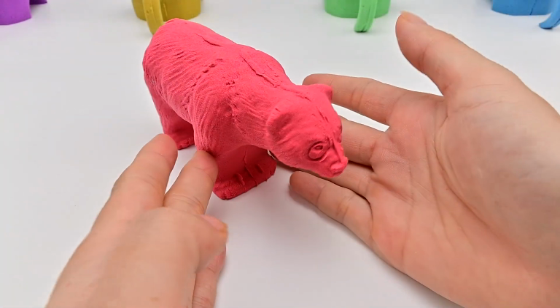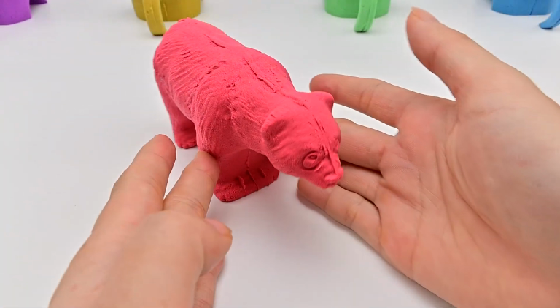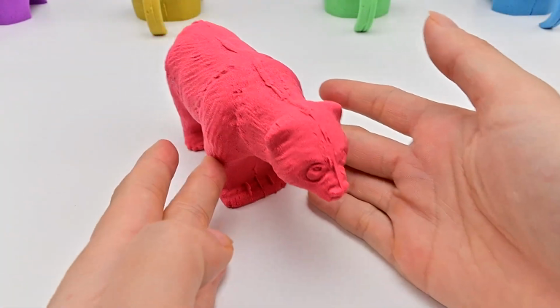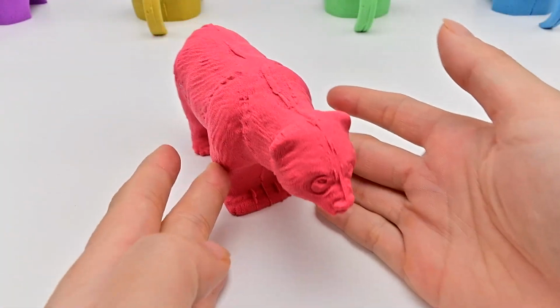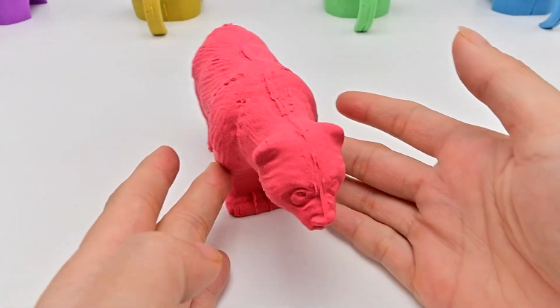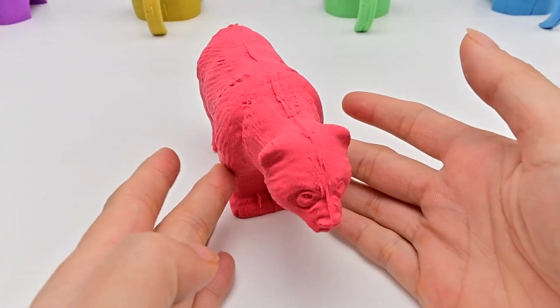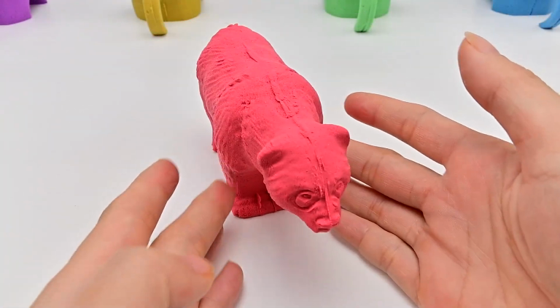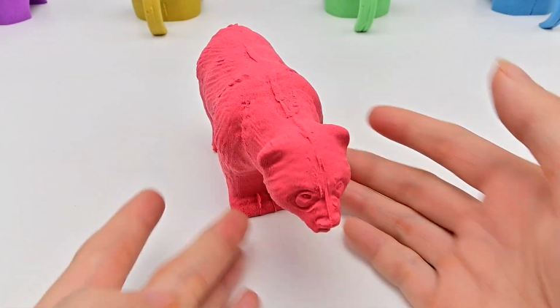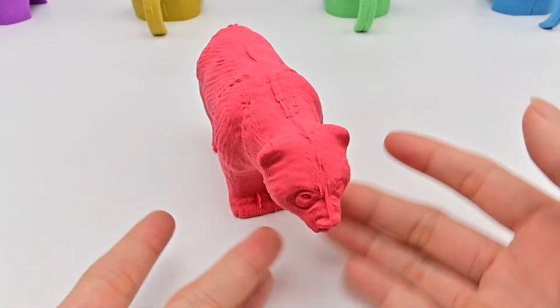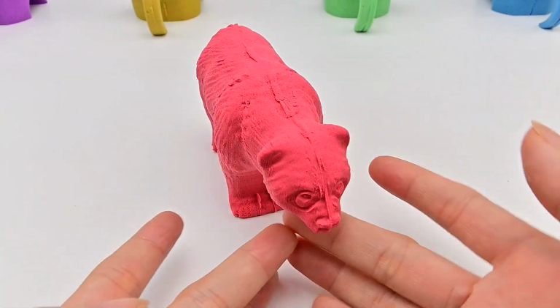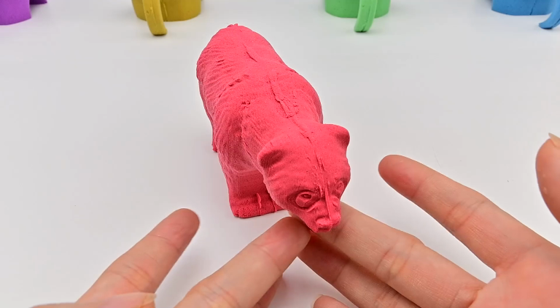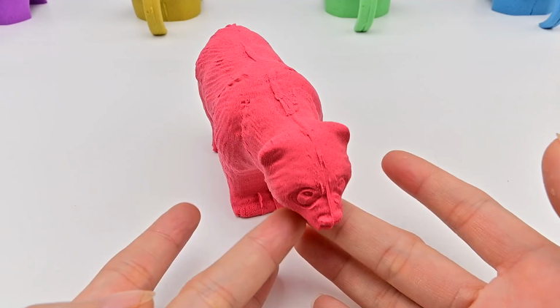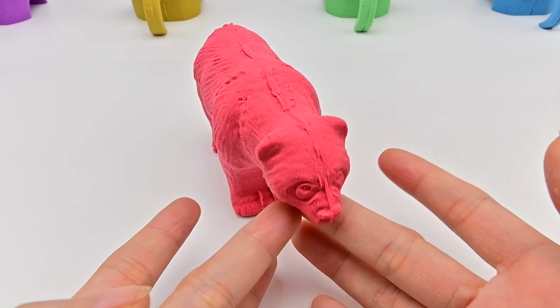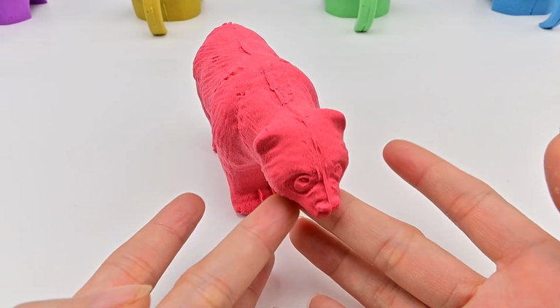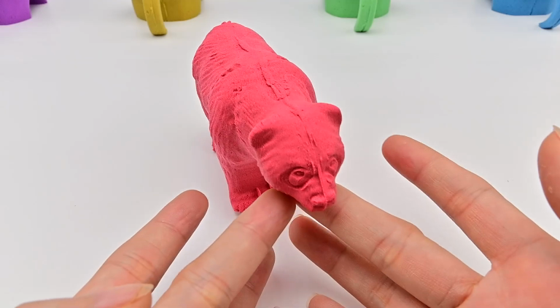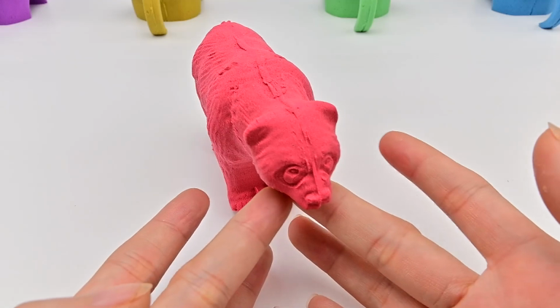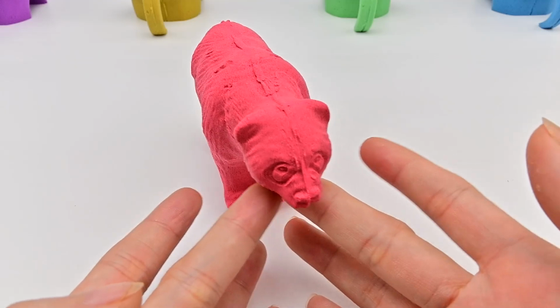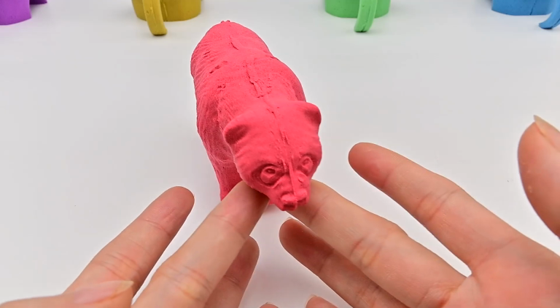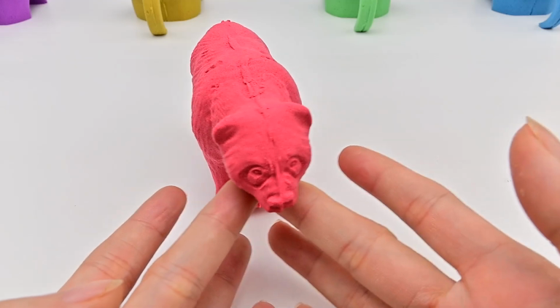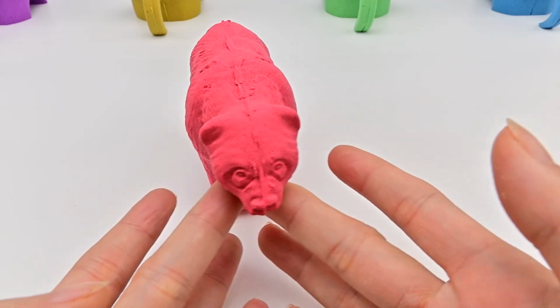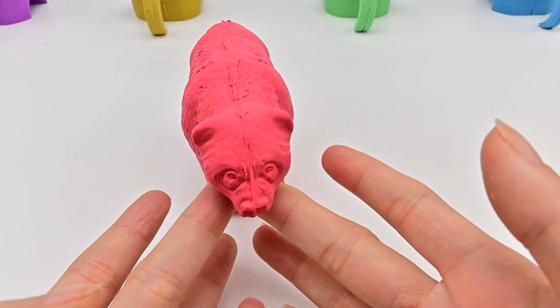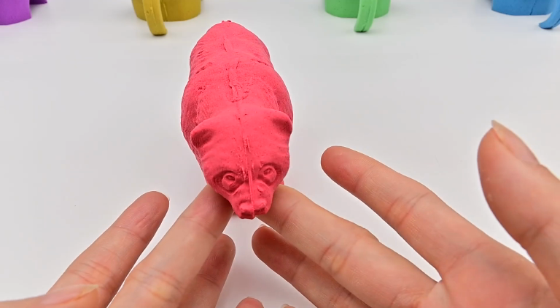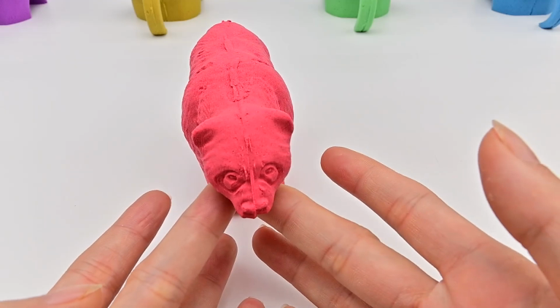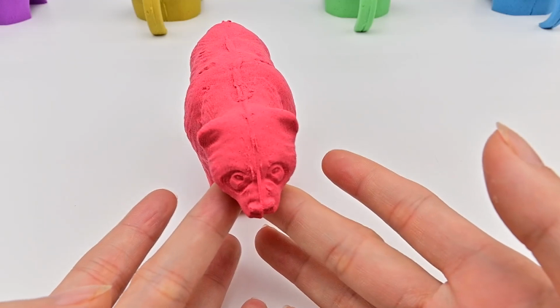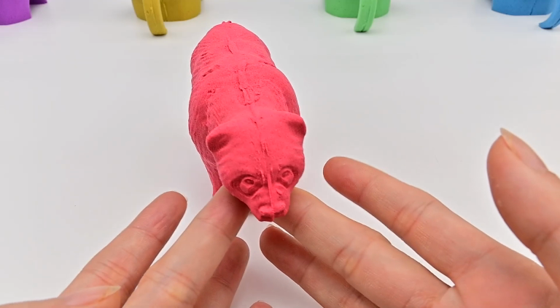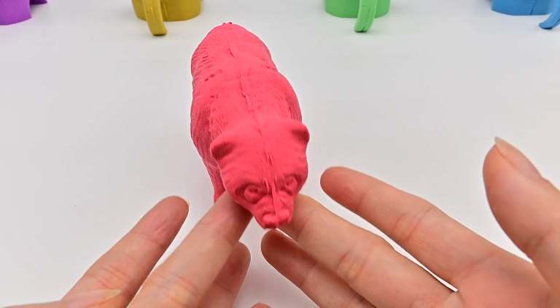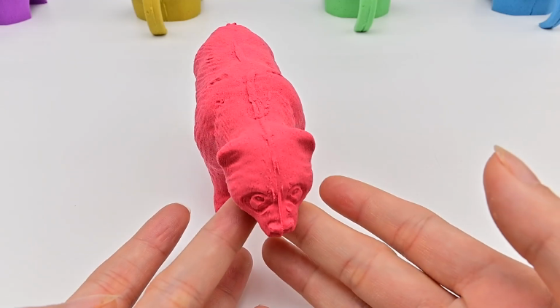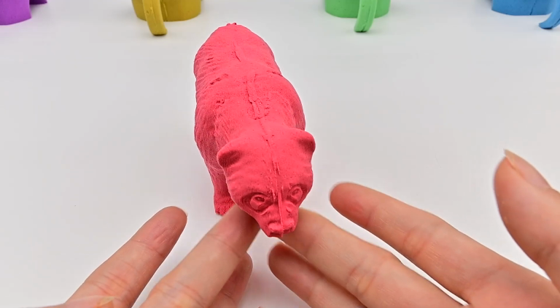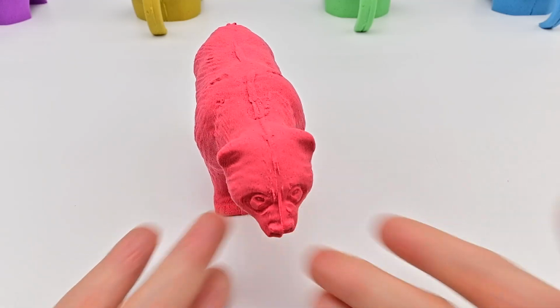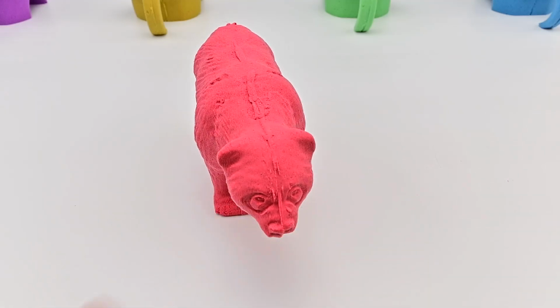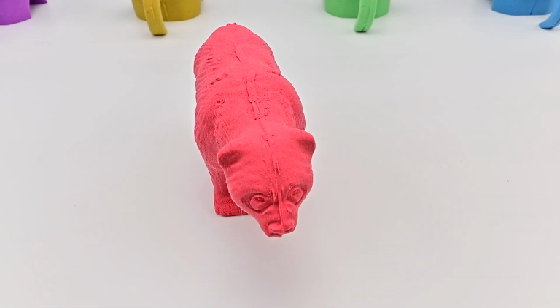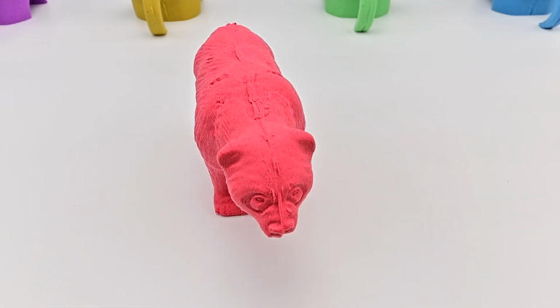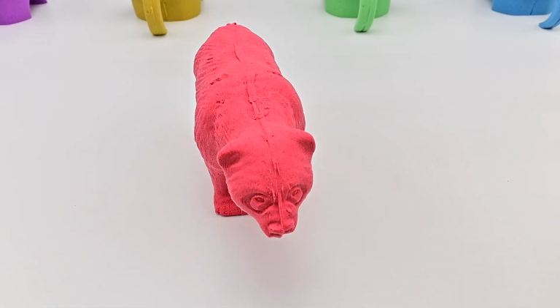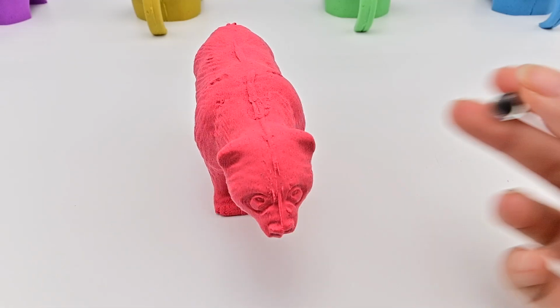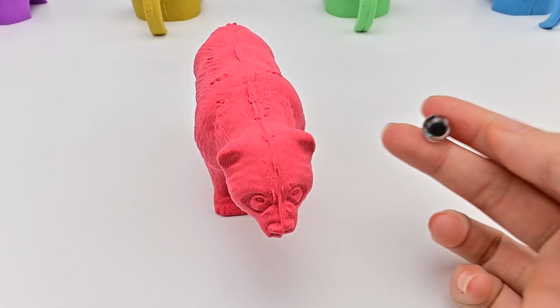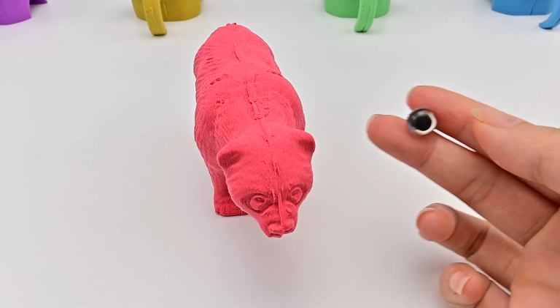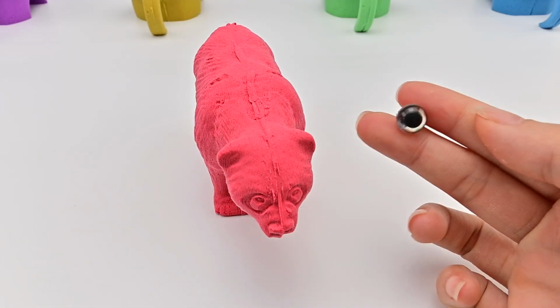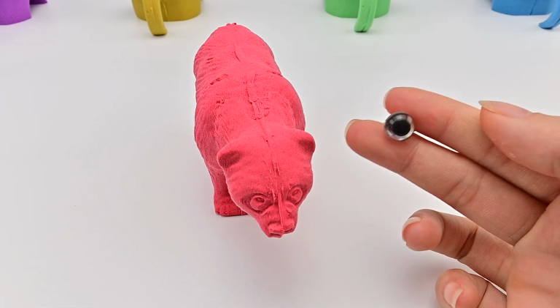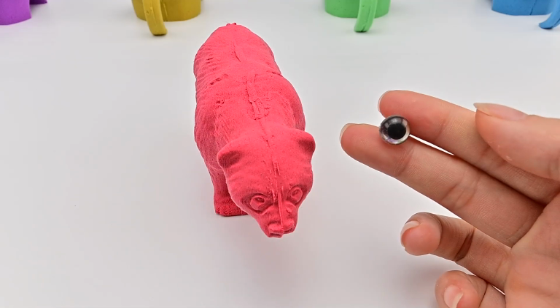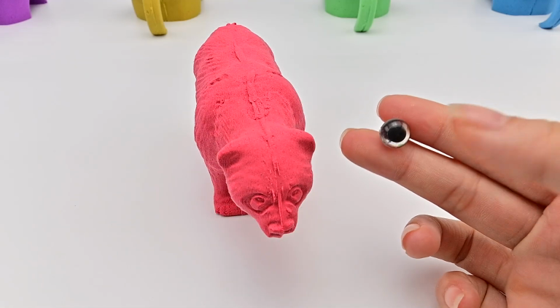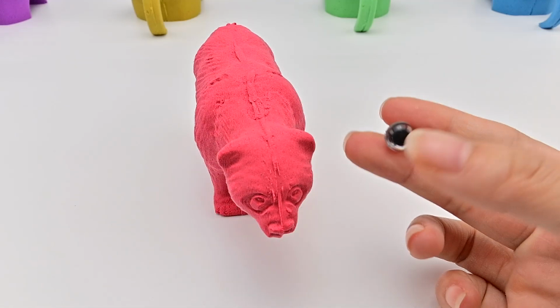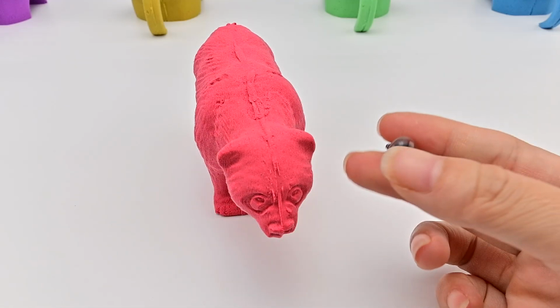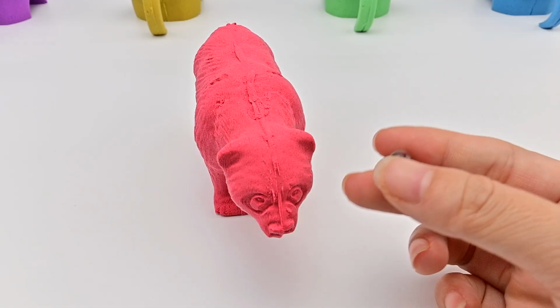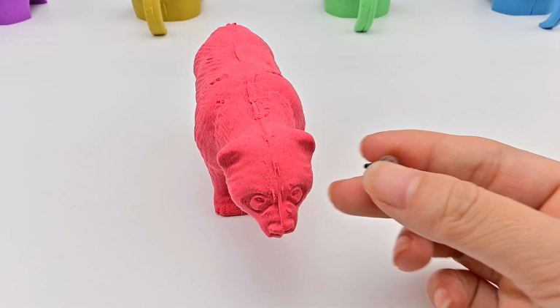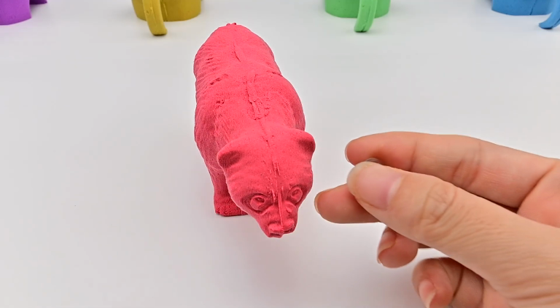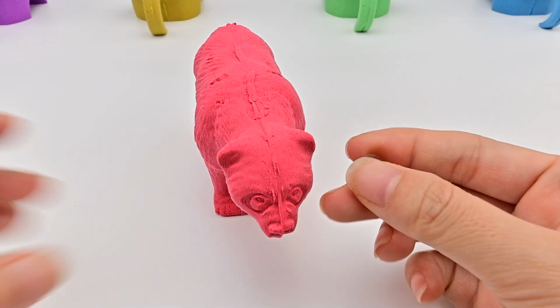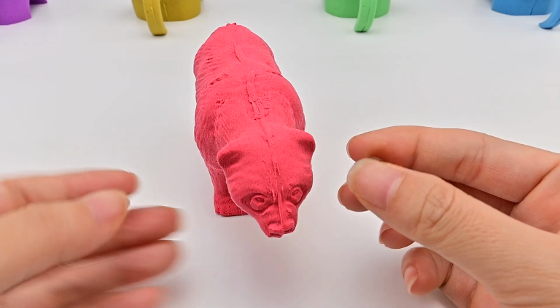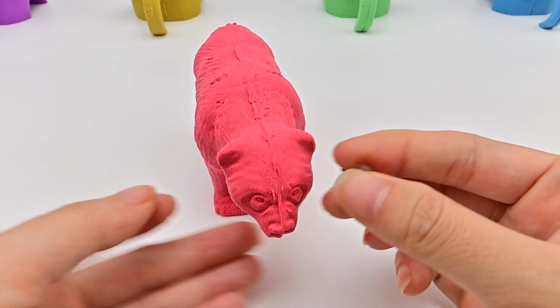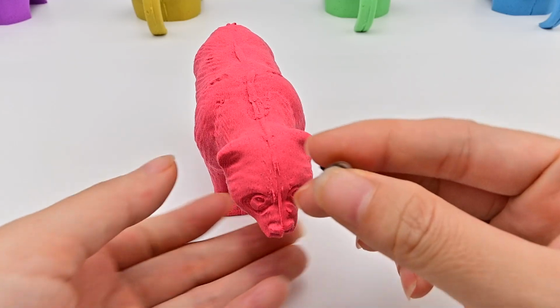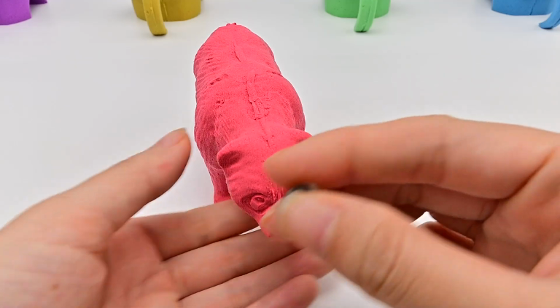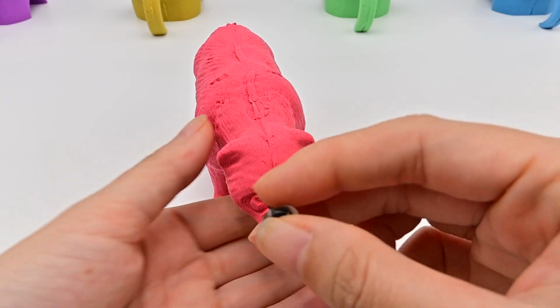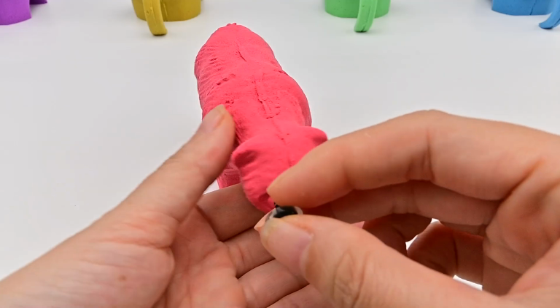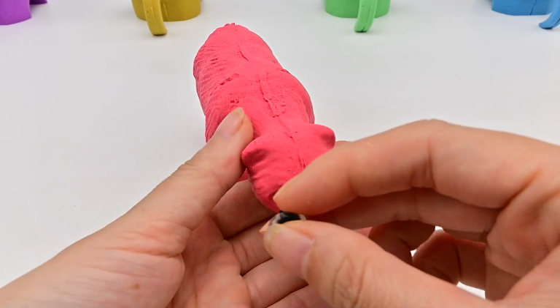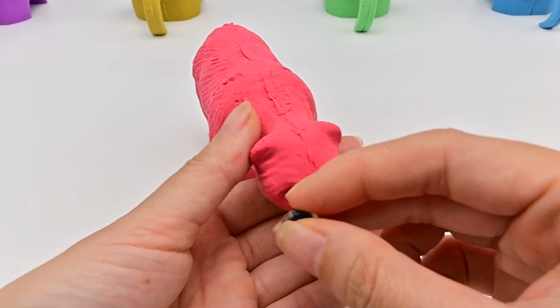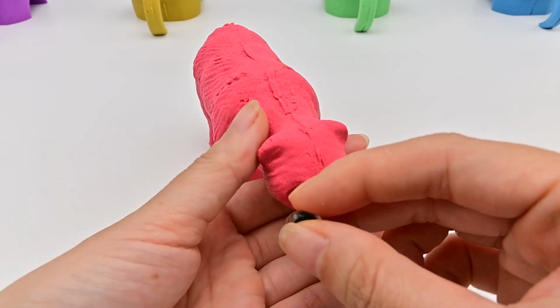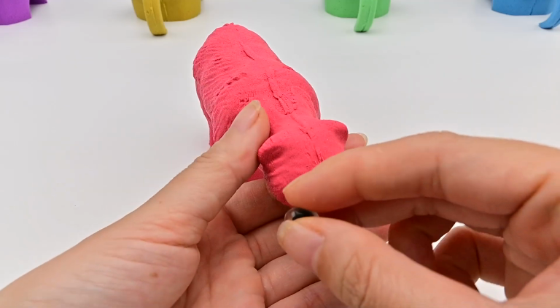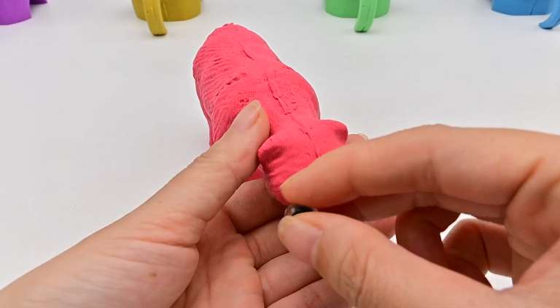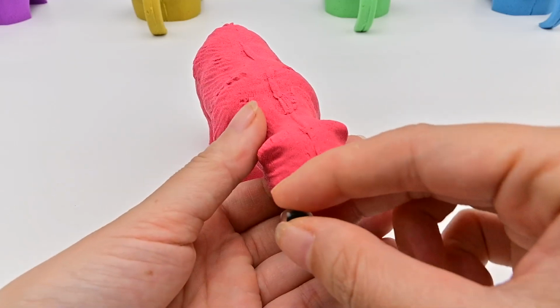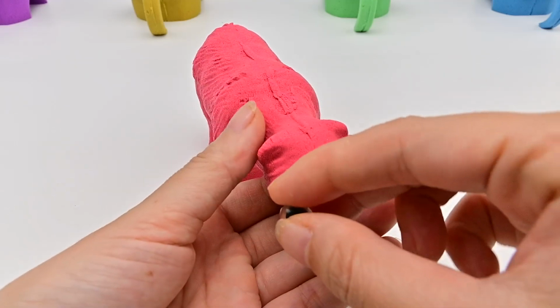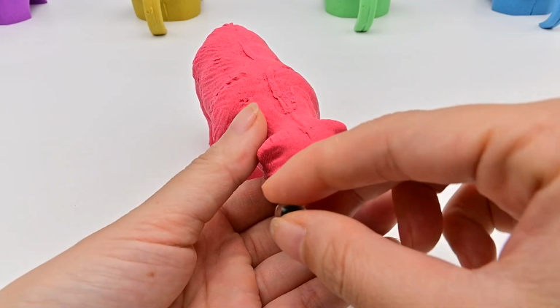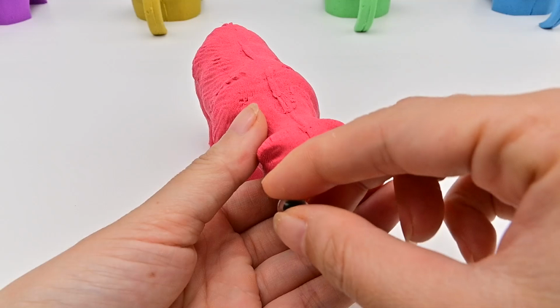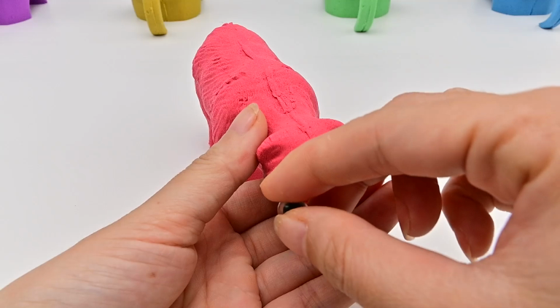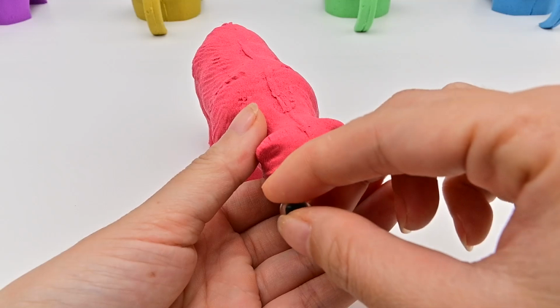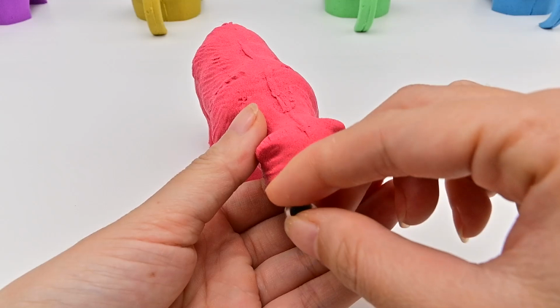The bear has no eyes. Let's put eyes on it! Here it is! One left eye and one right eye.